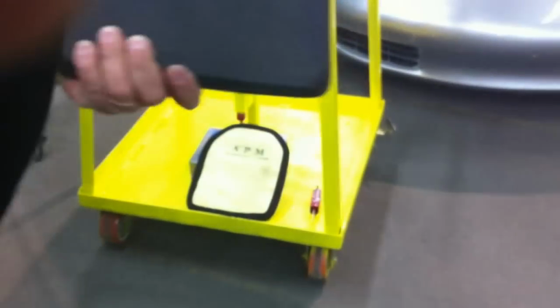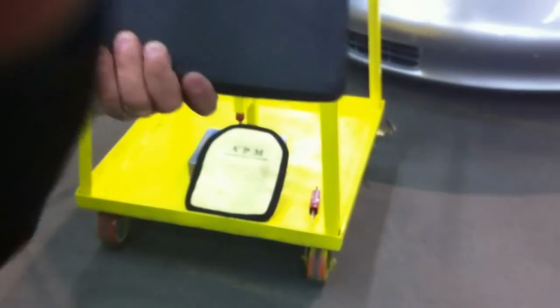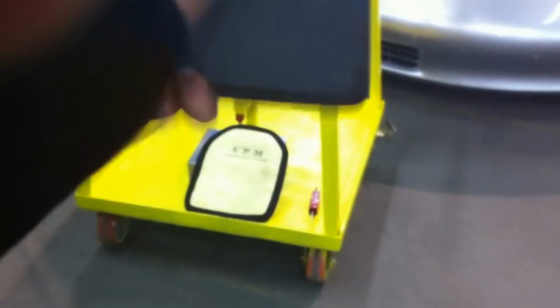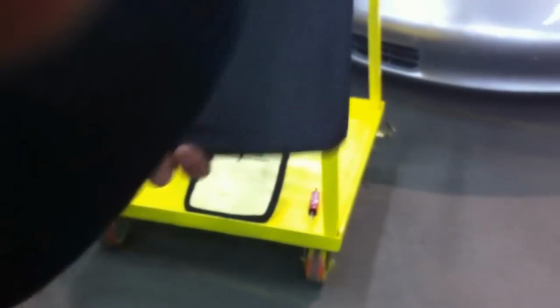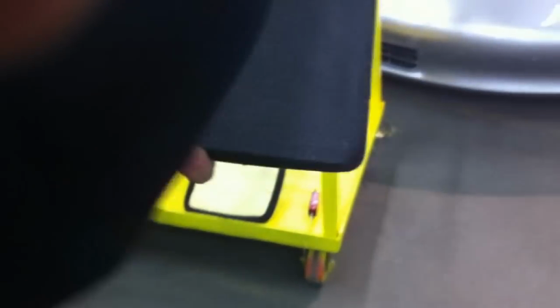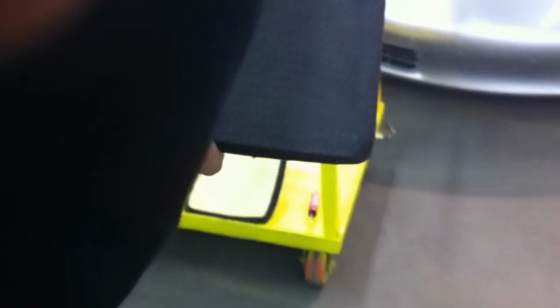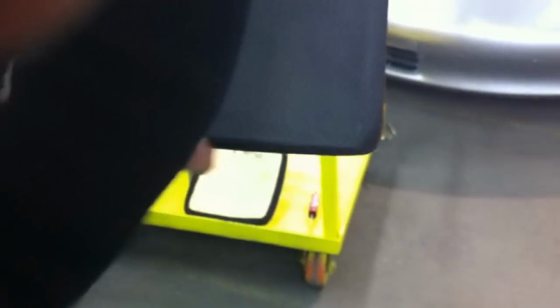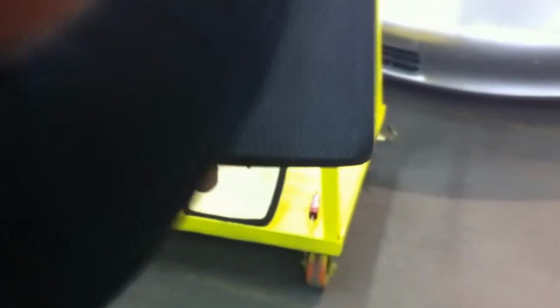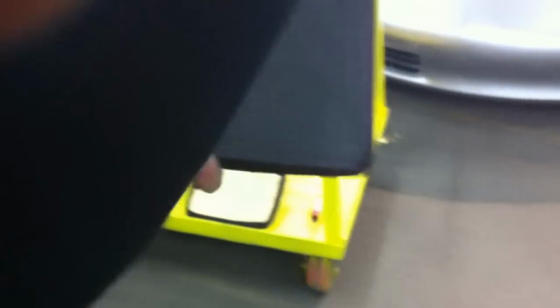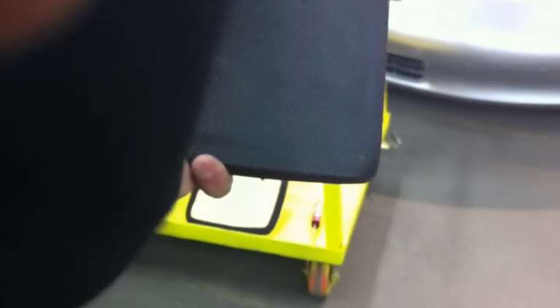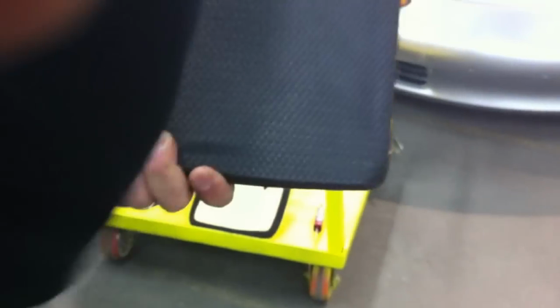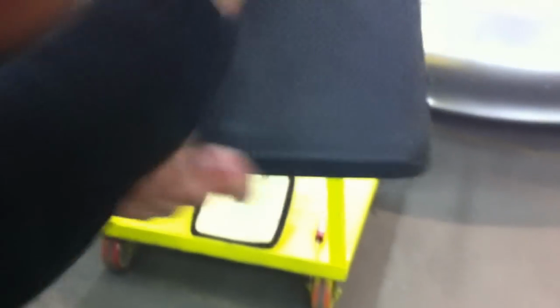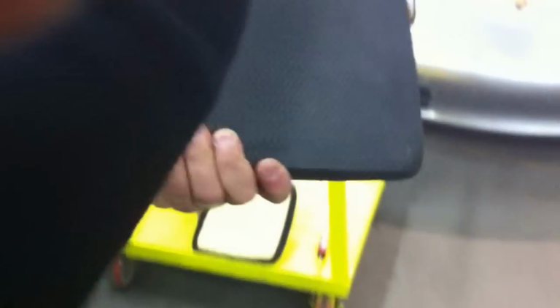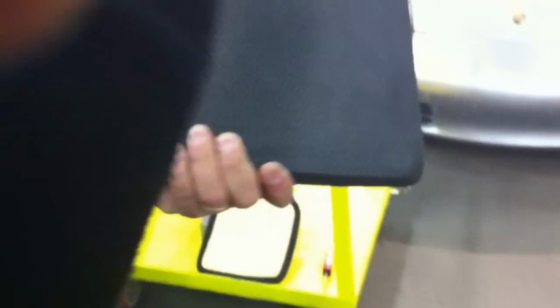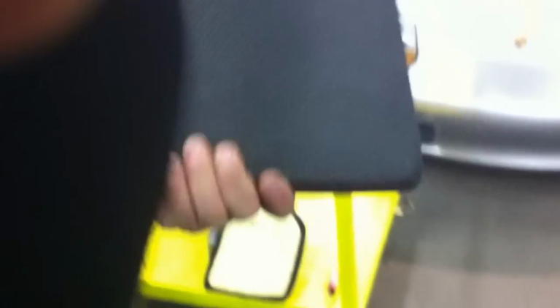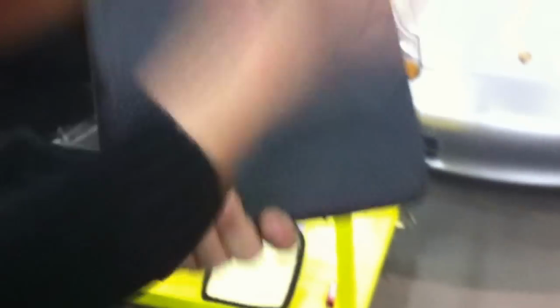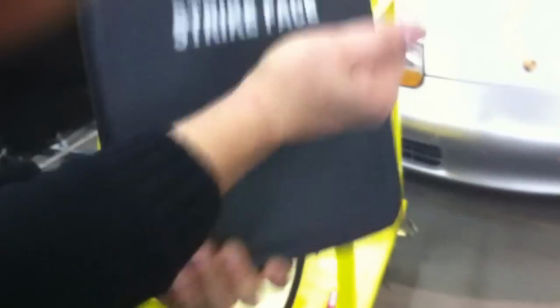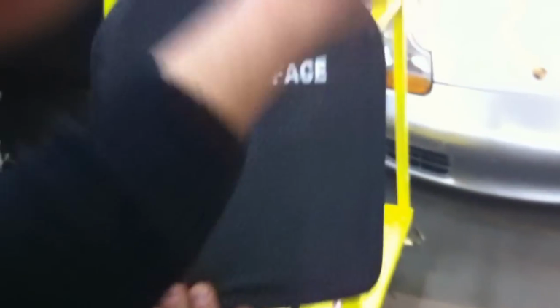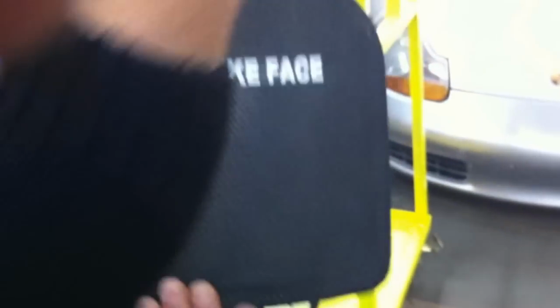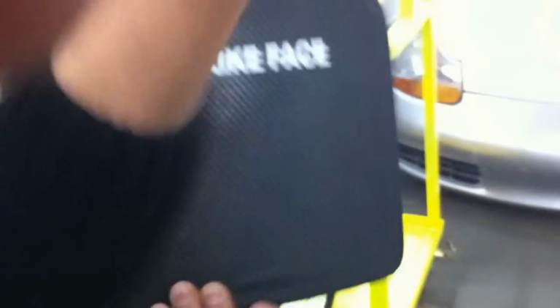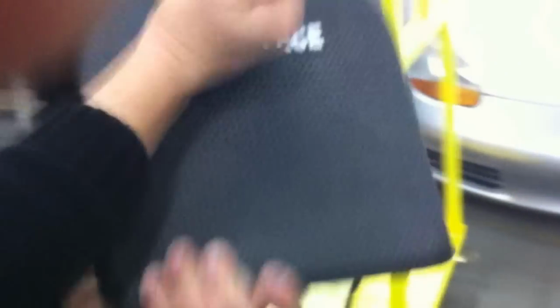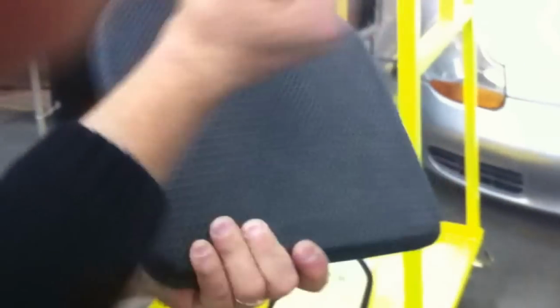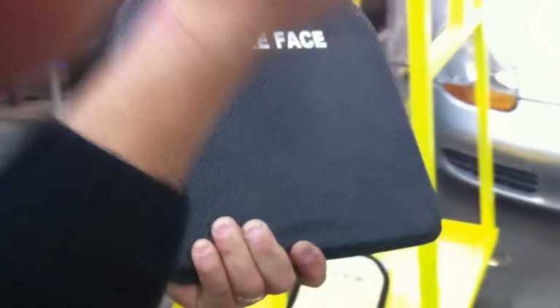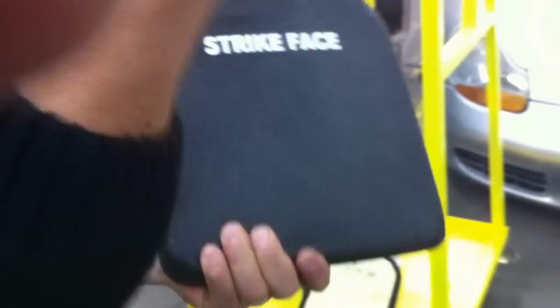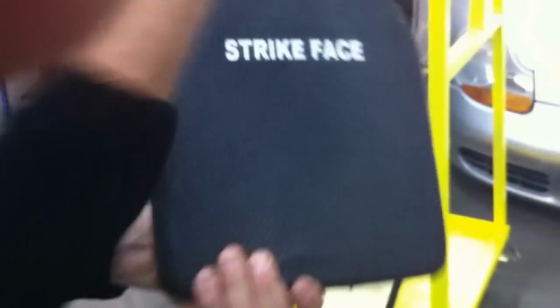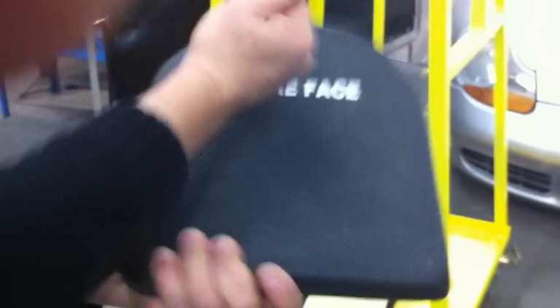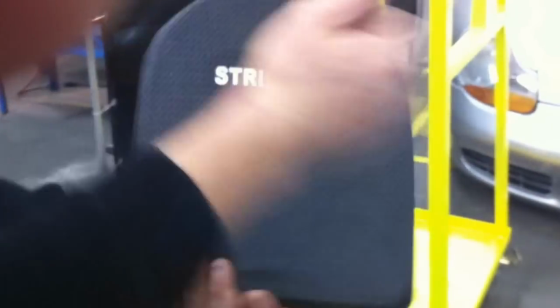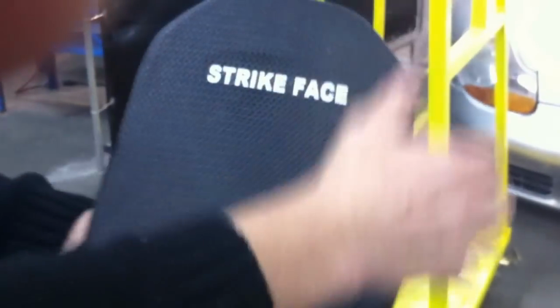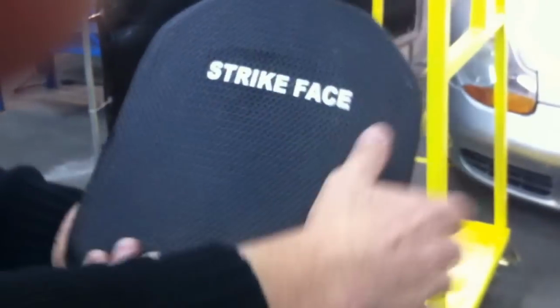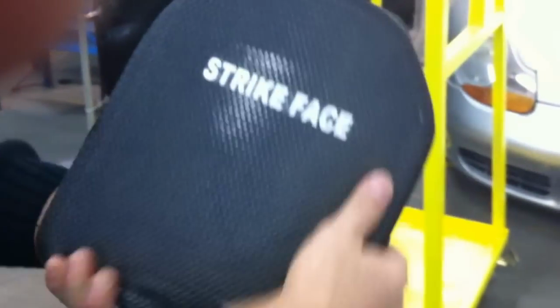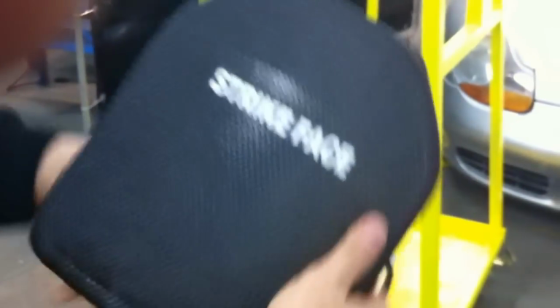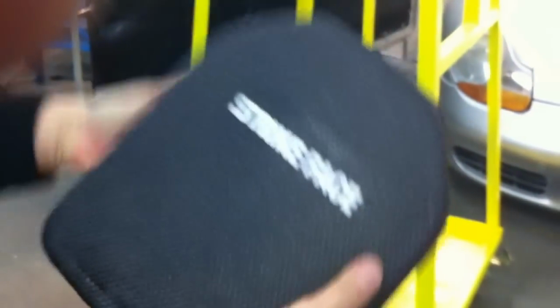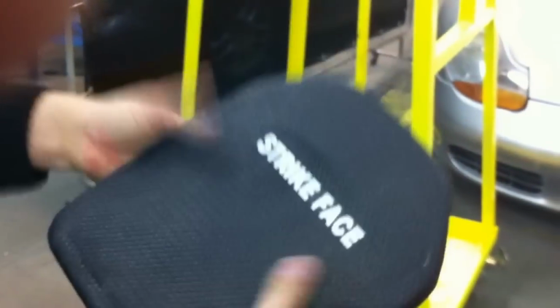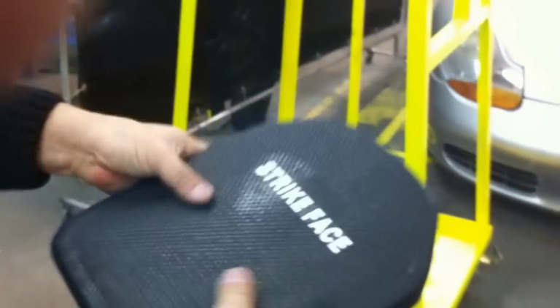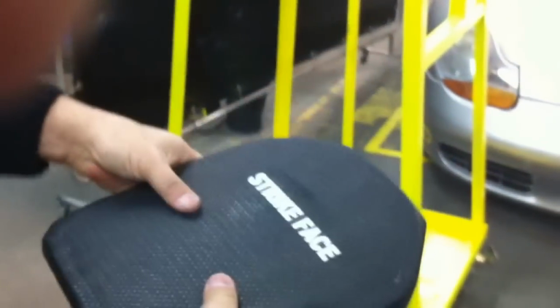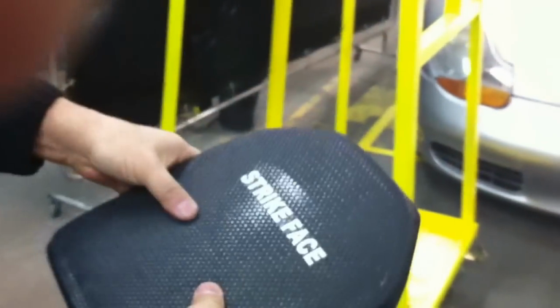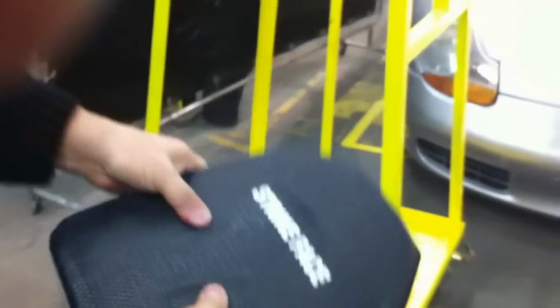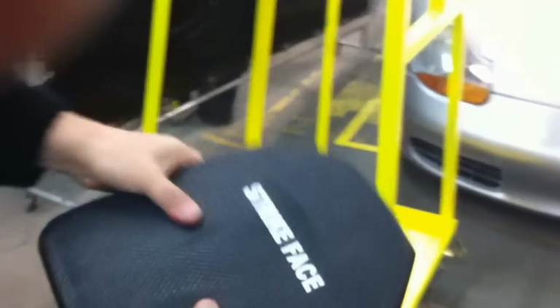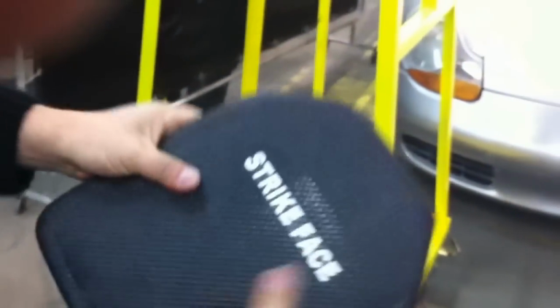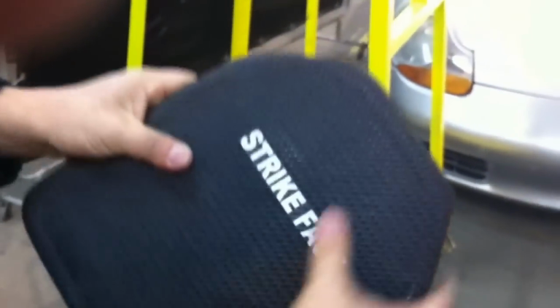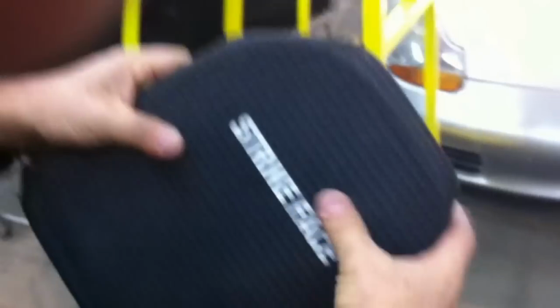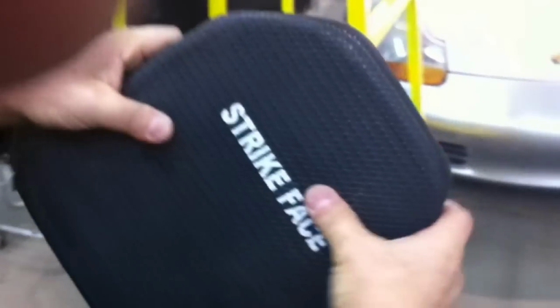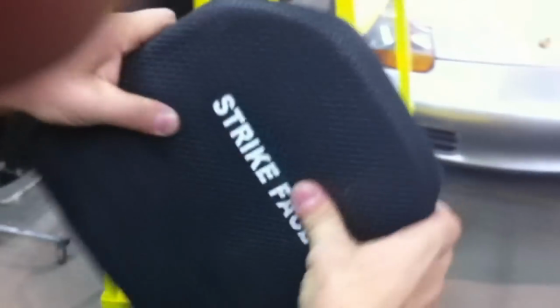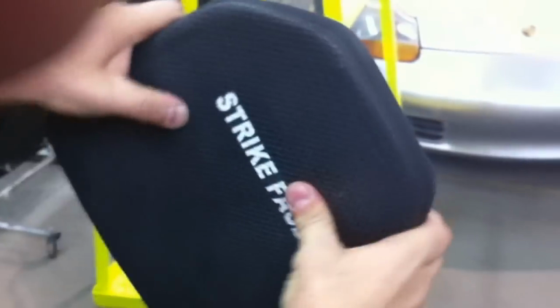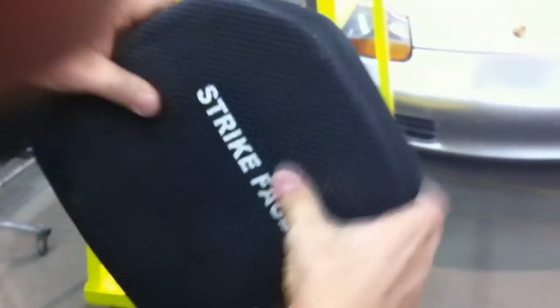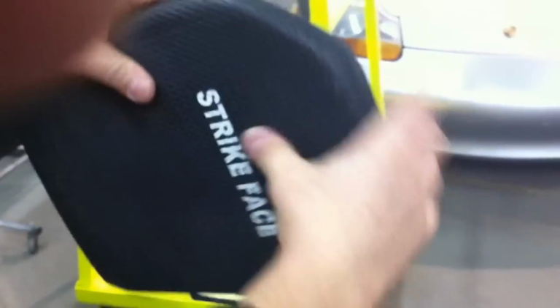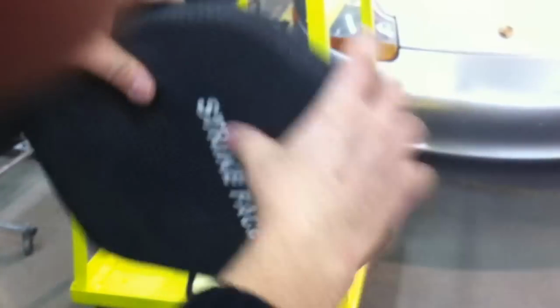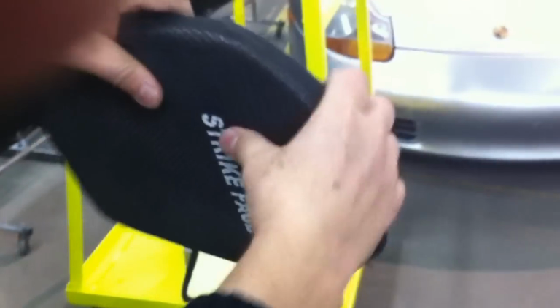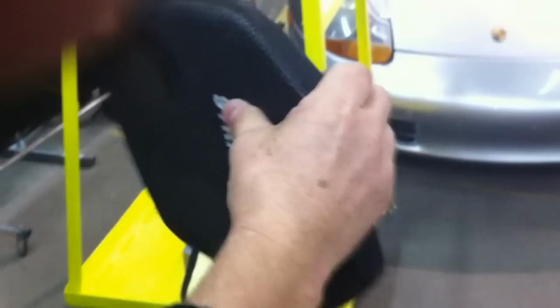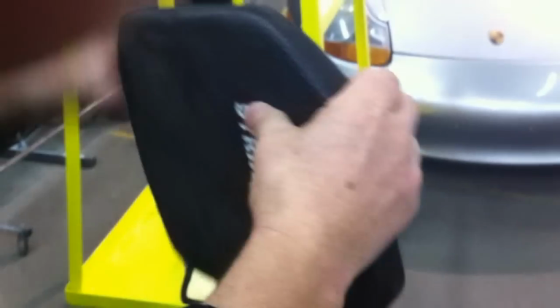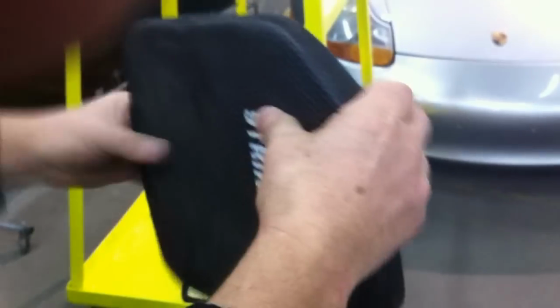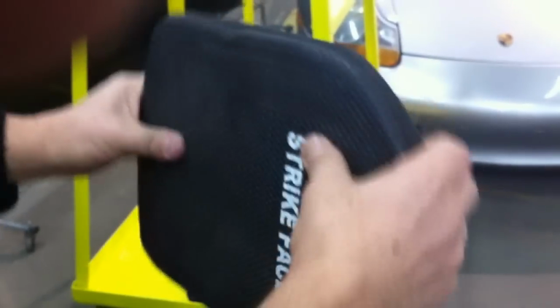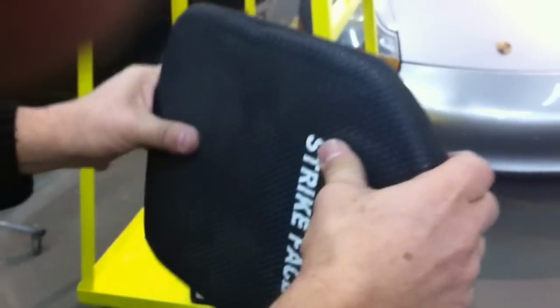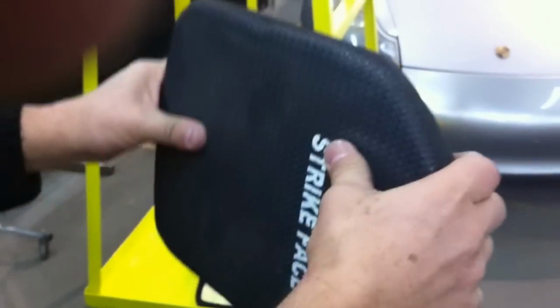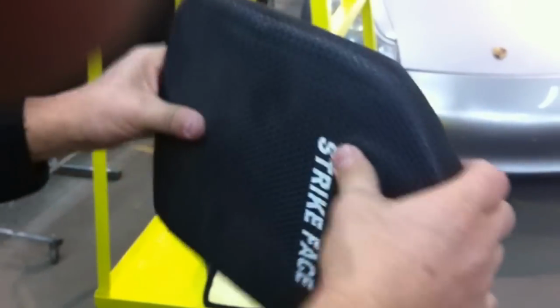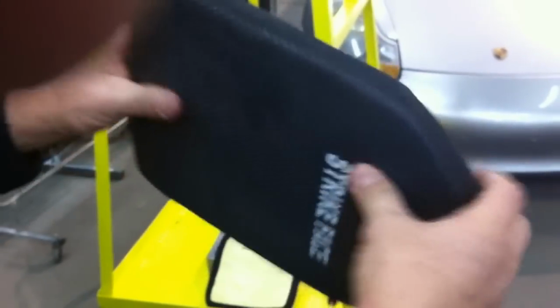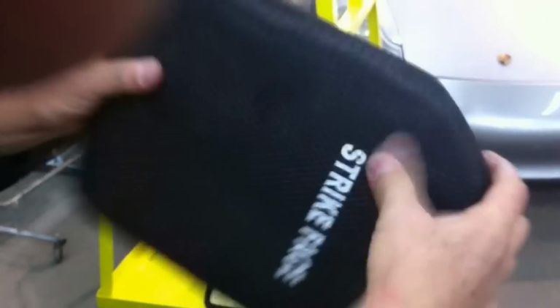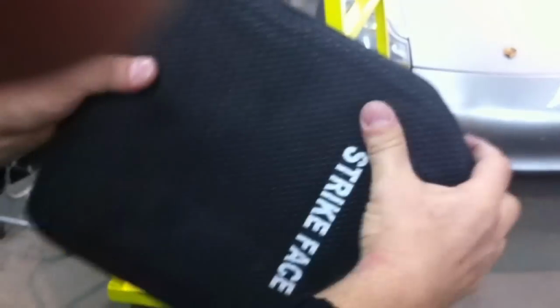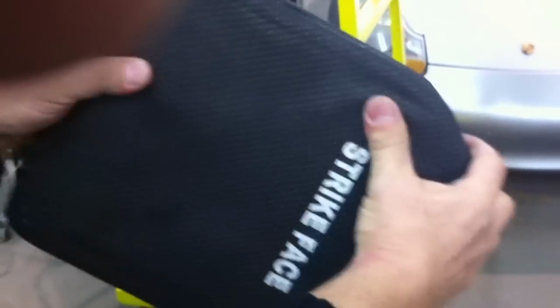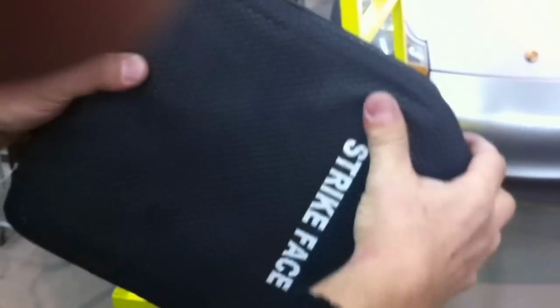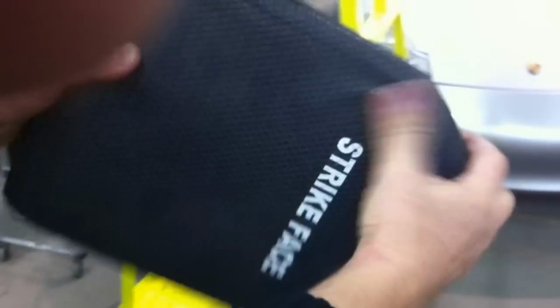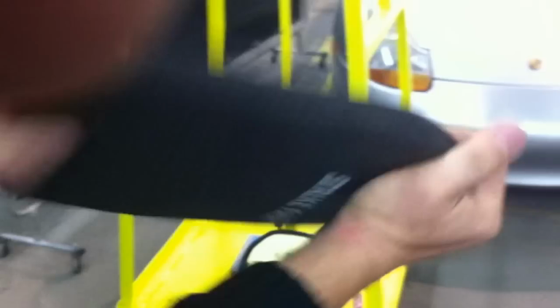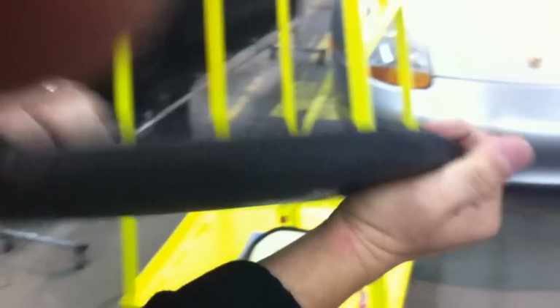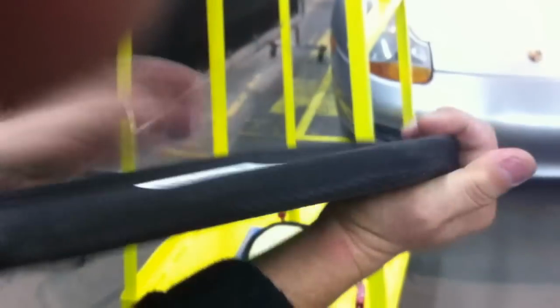And there is no damage to the plate itself. It is still solid and operational.